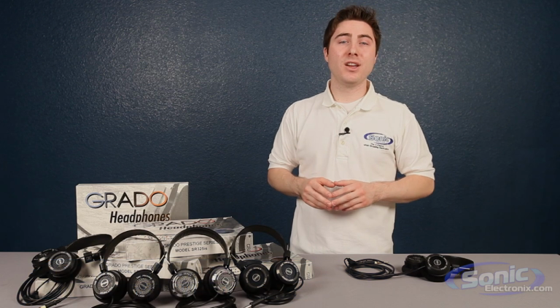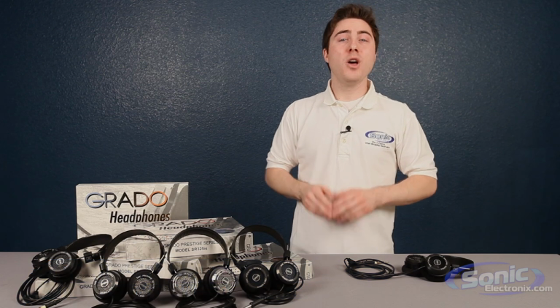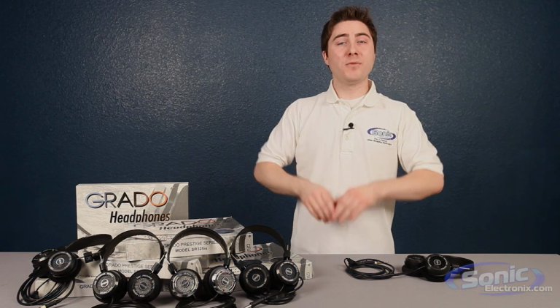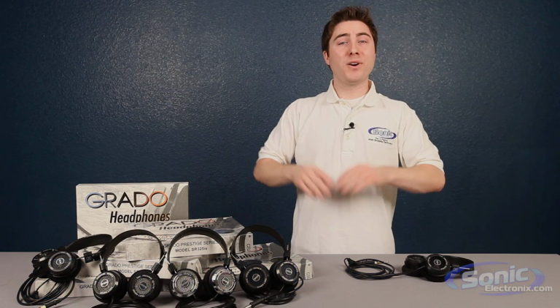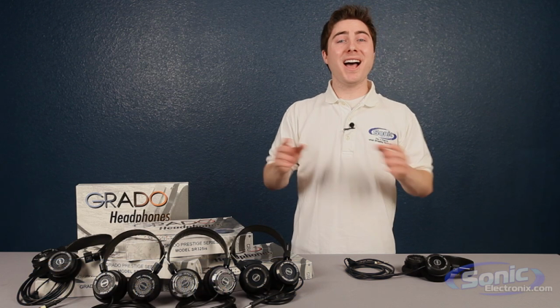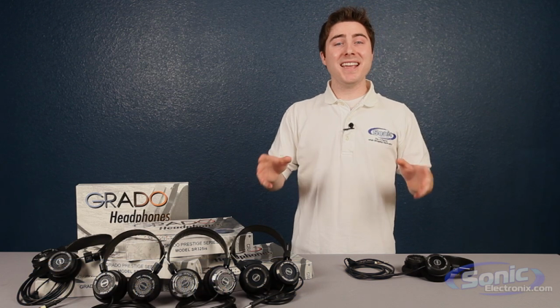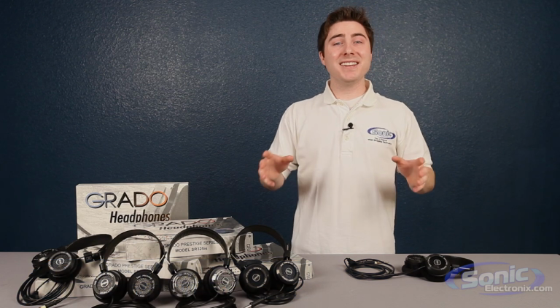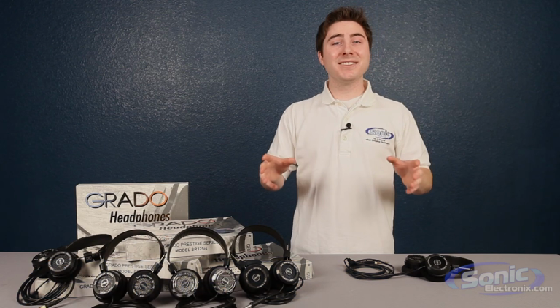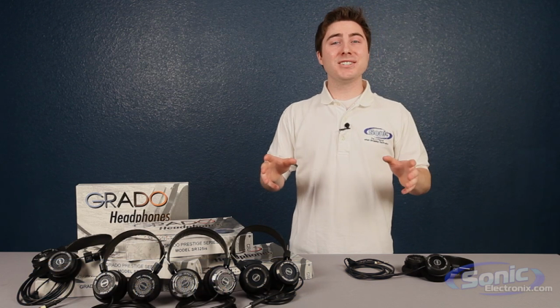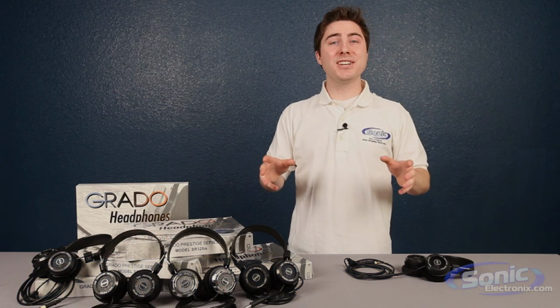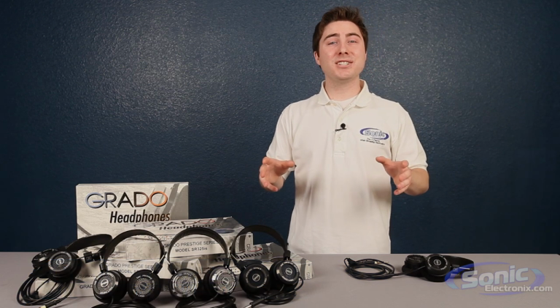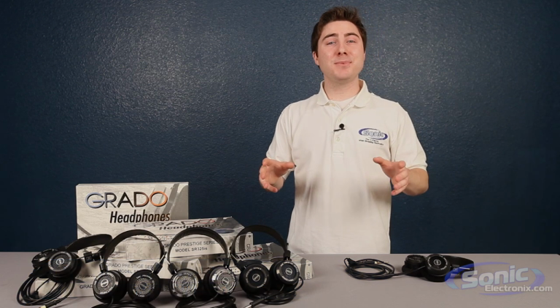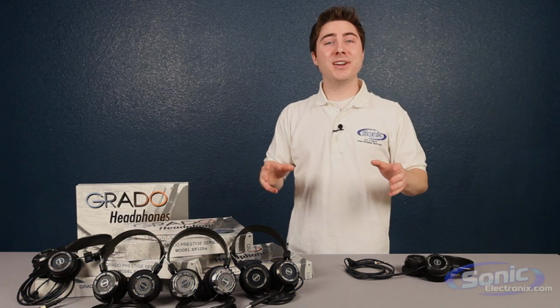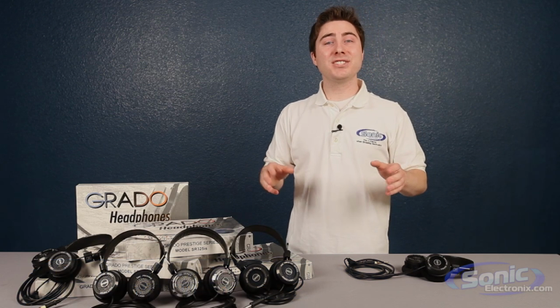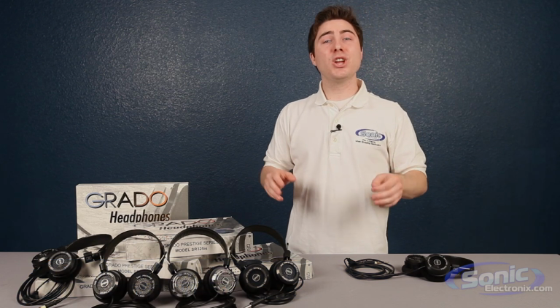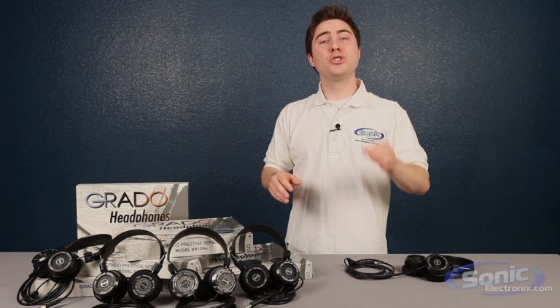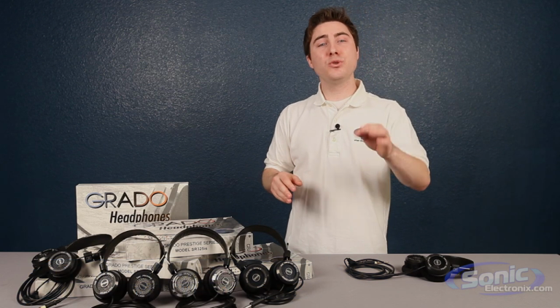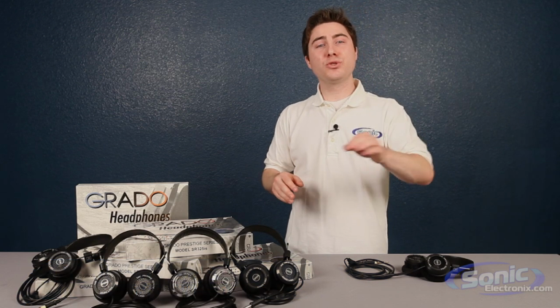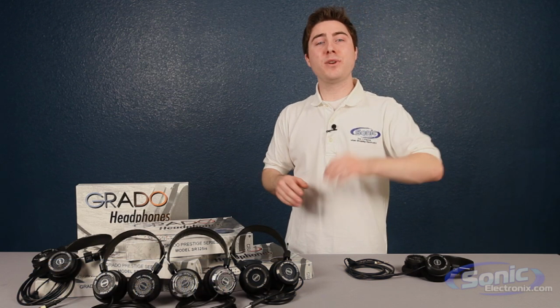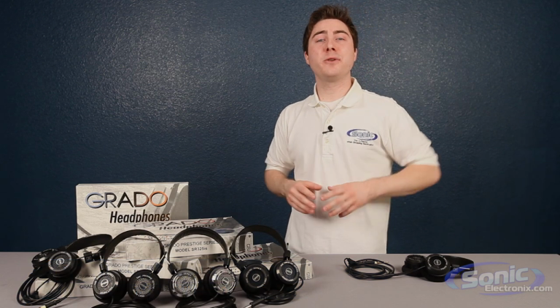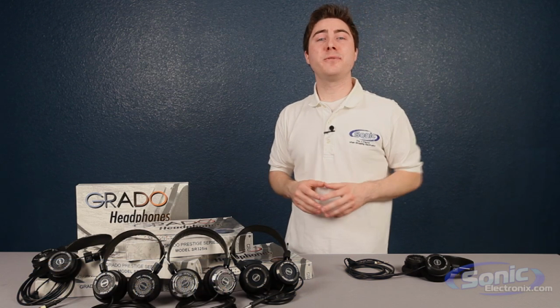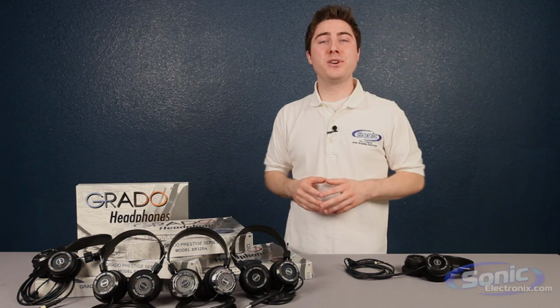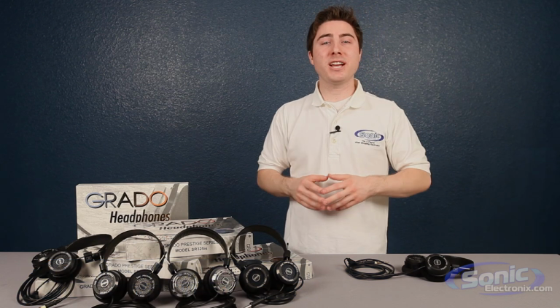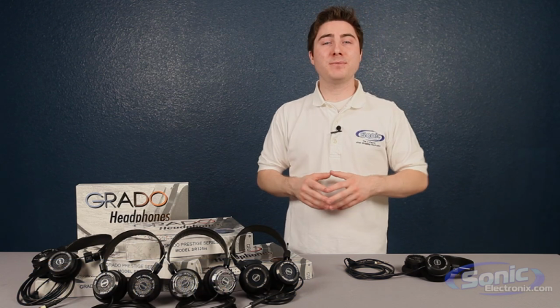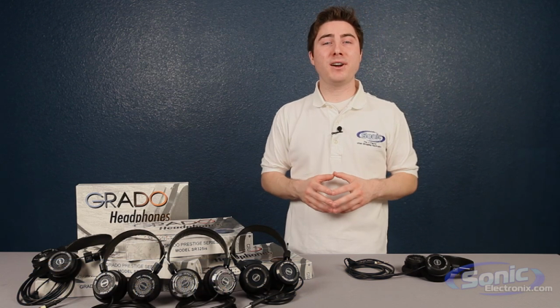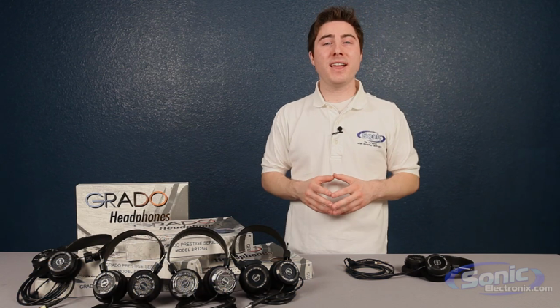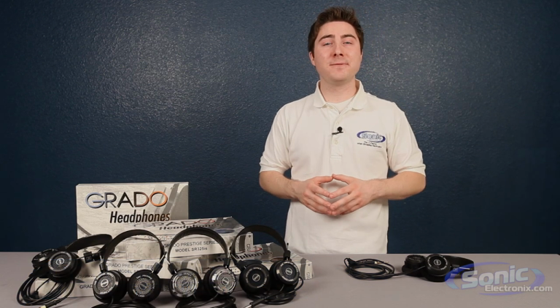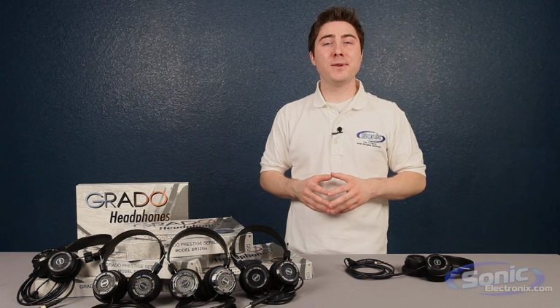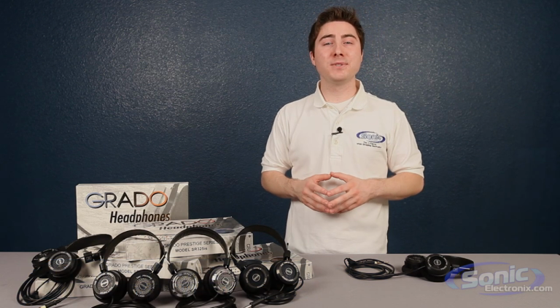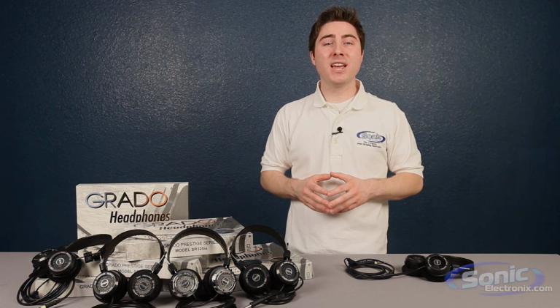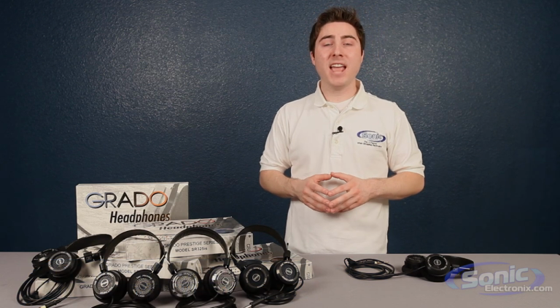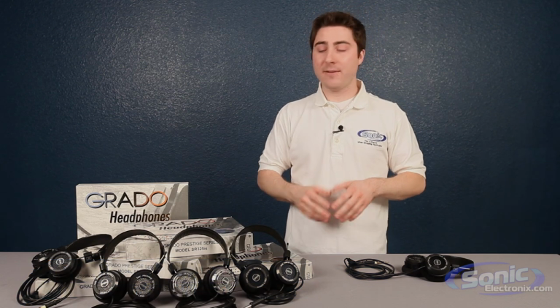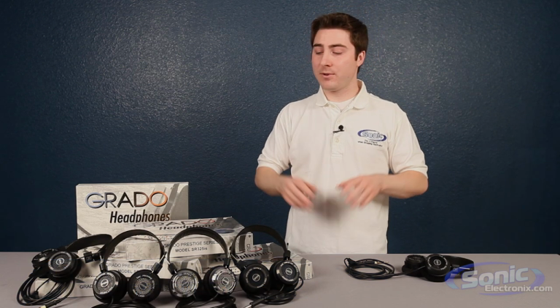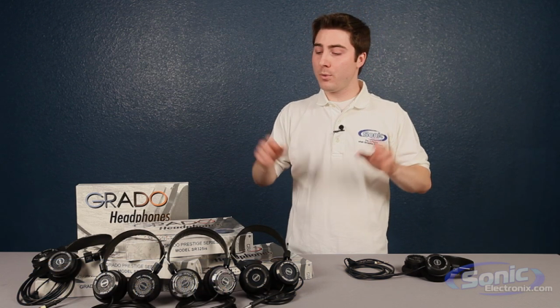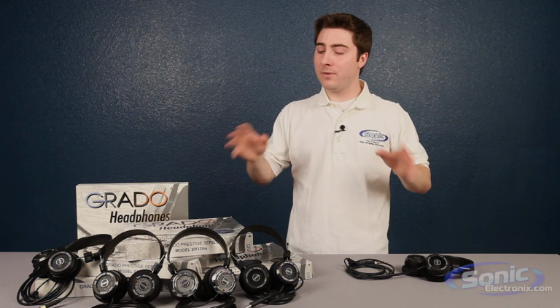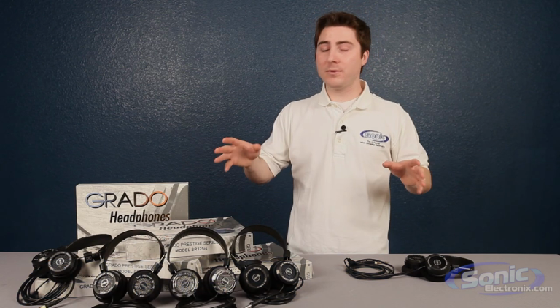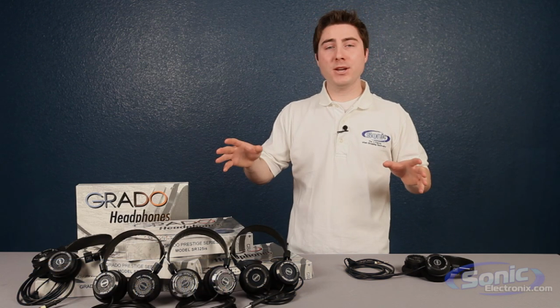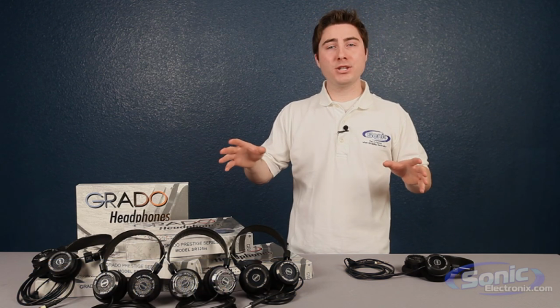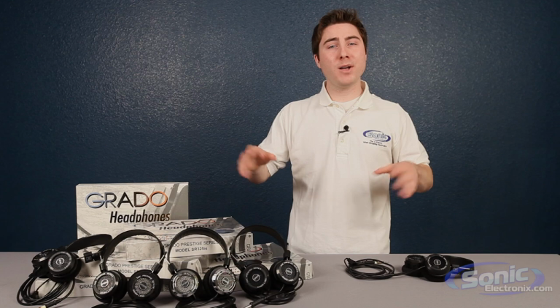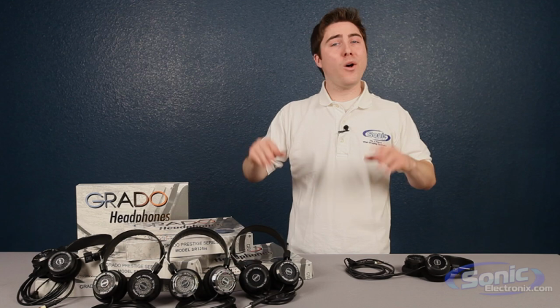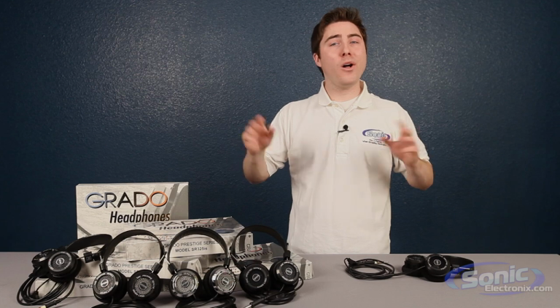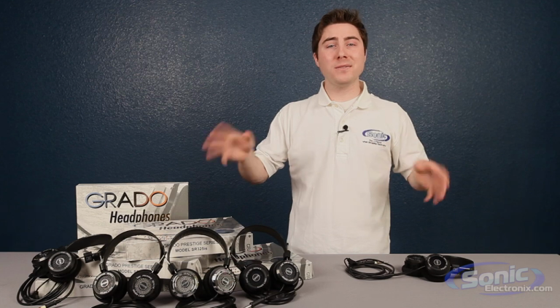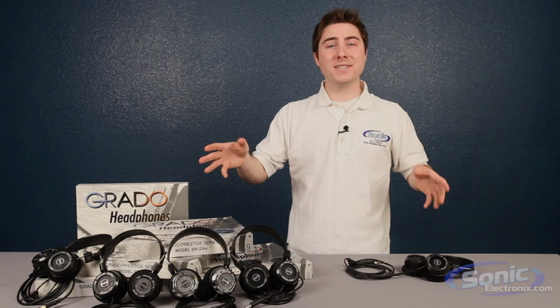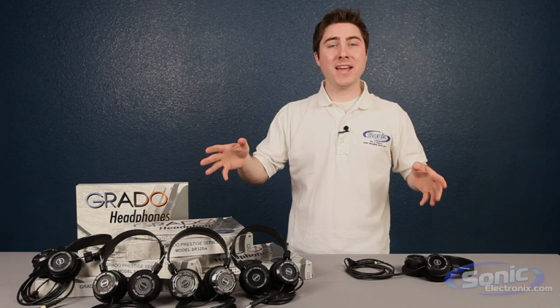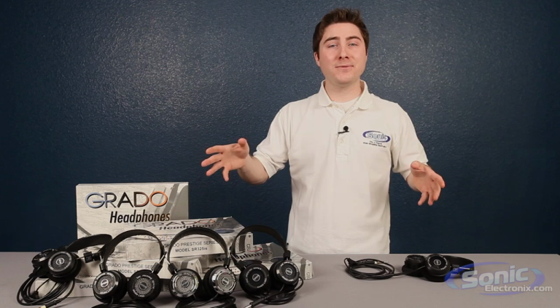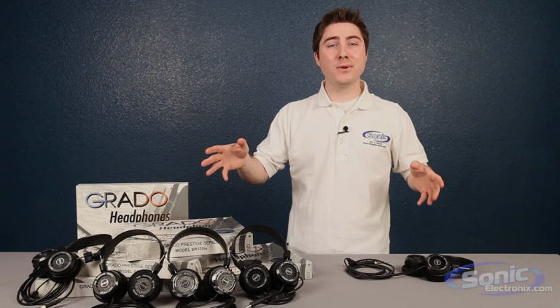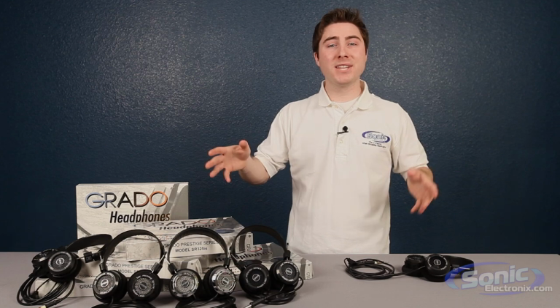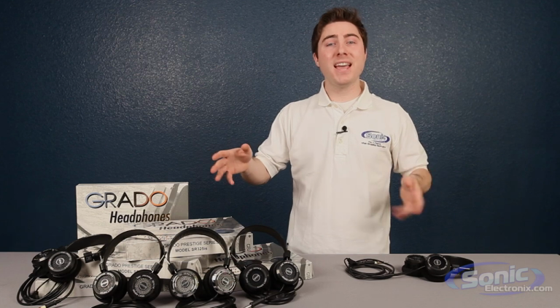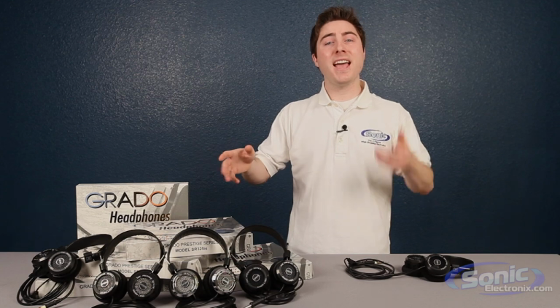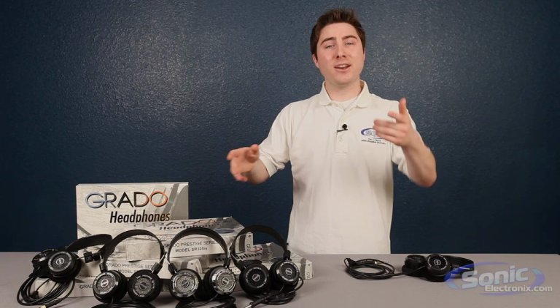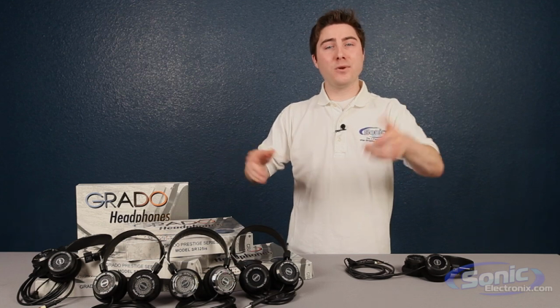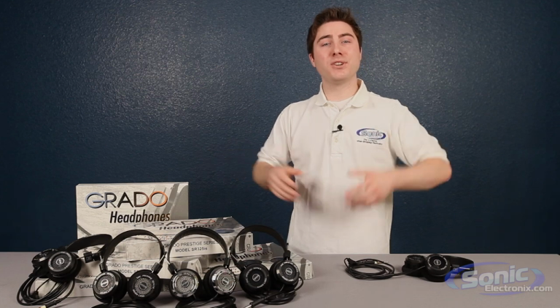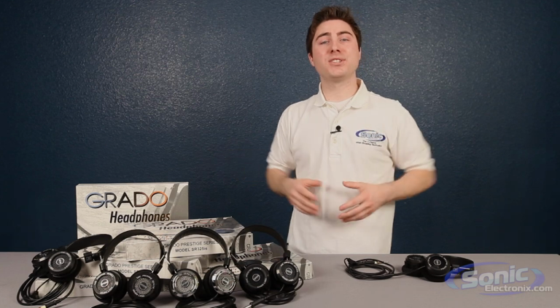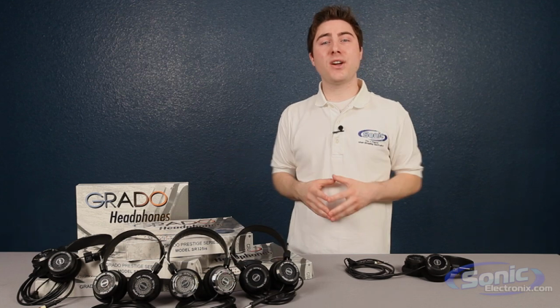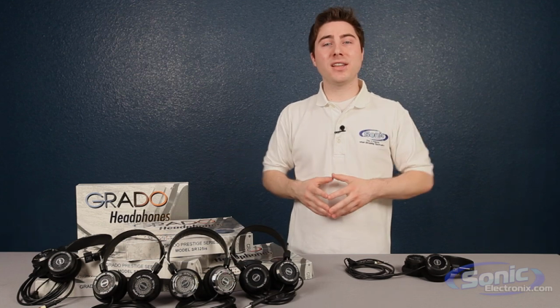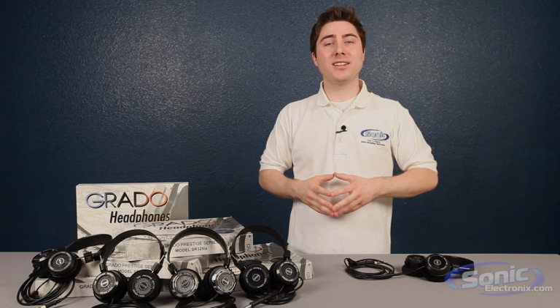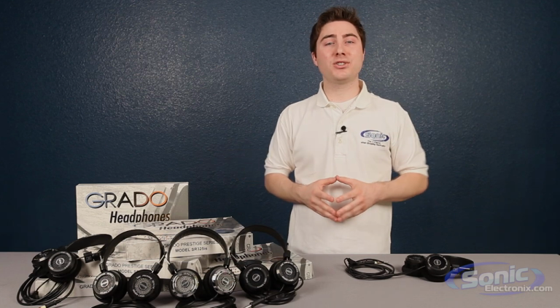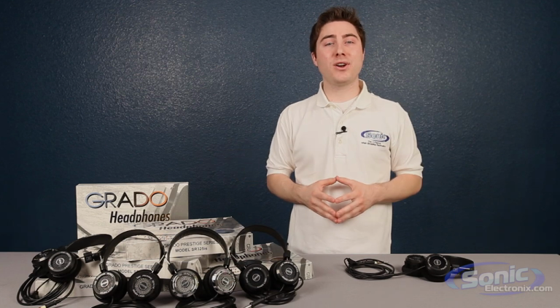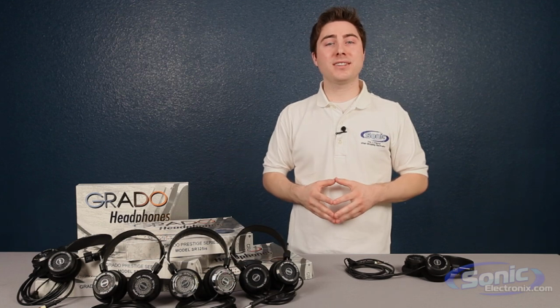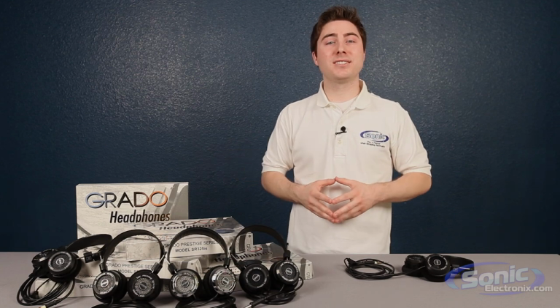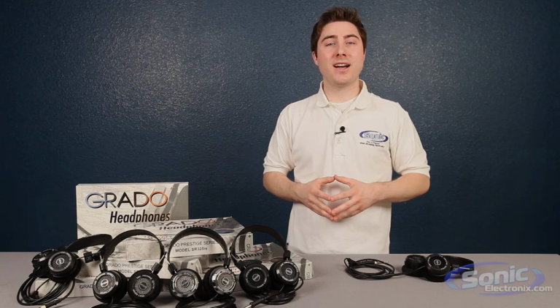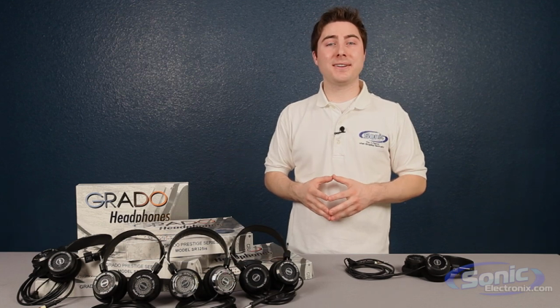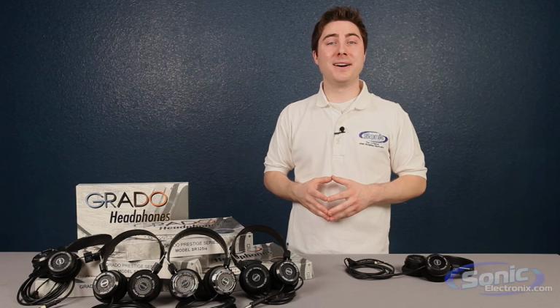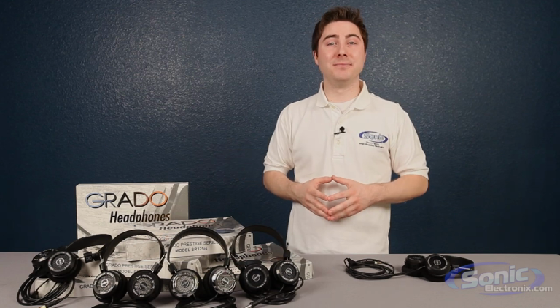For a high-end listening experience, choose Grado for your next pair of headphones. For more information about all of these headphones, head on over to sonicelectronics.com.